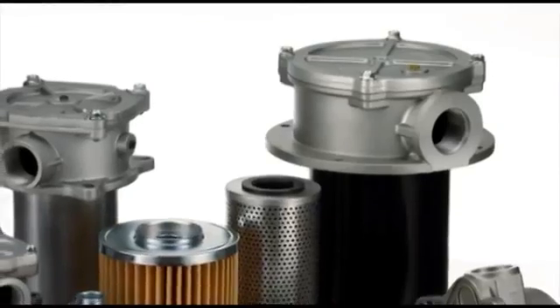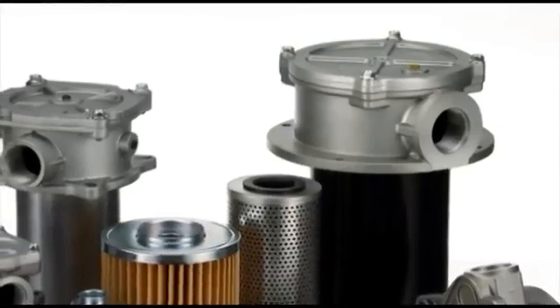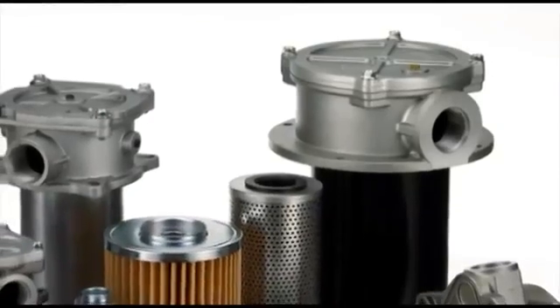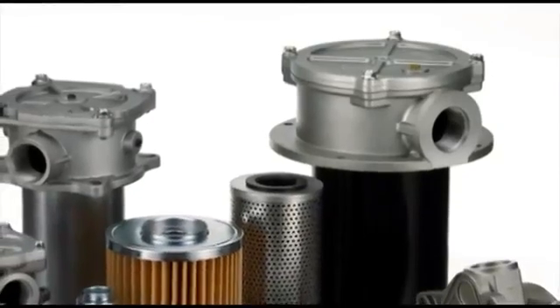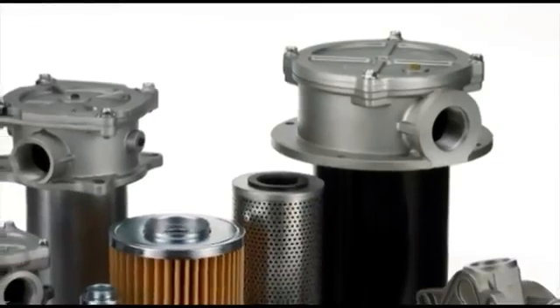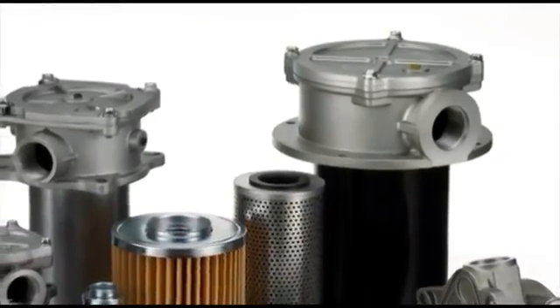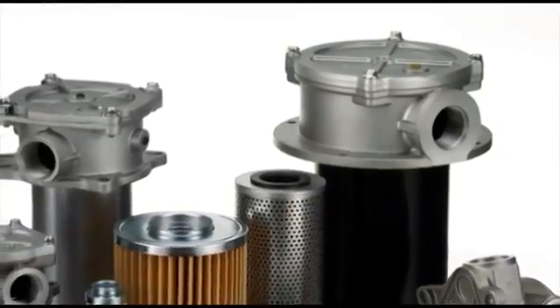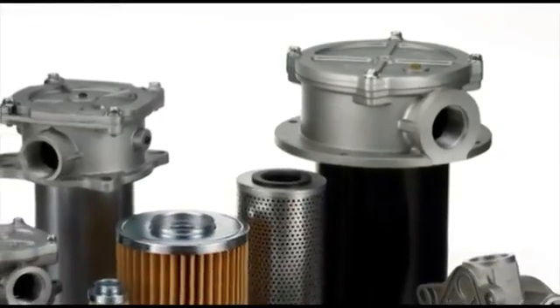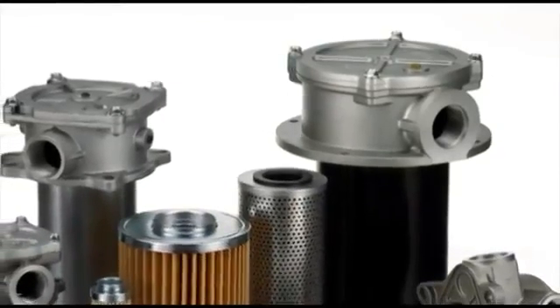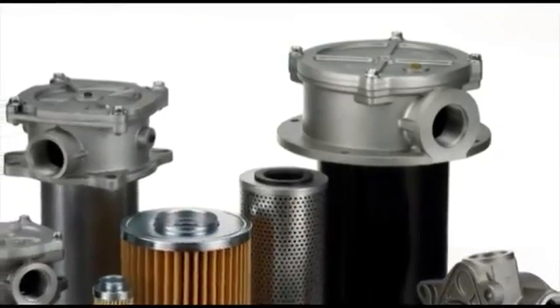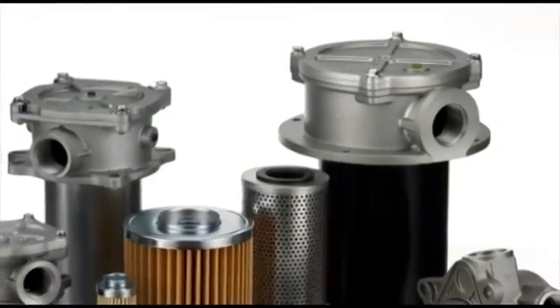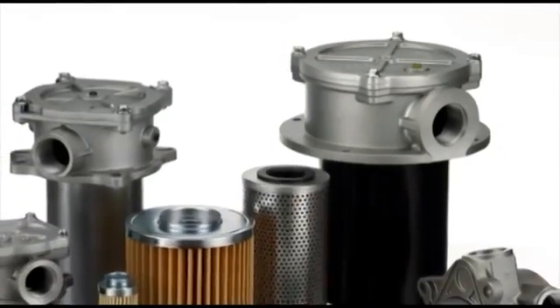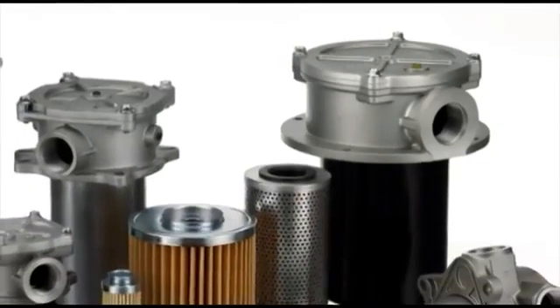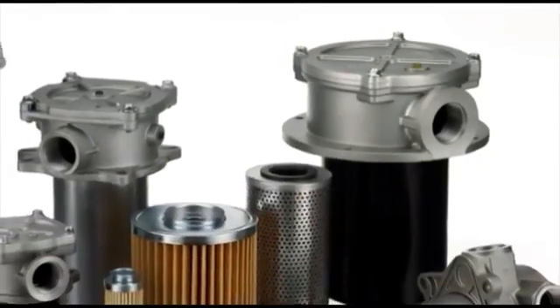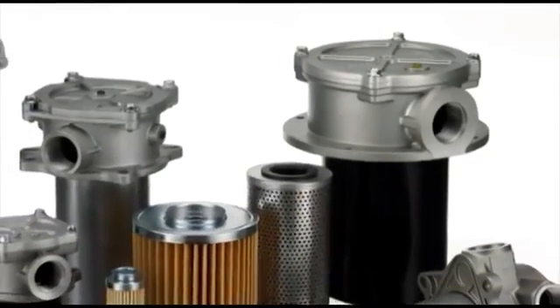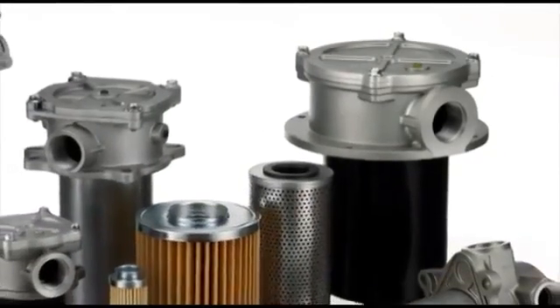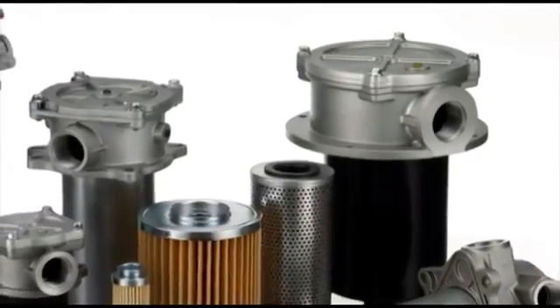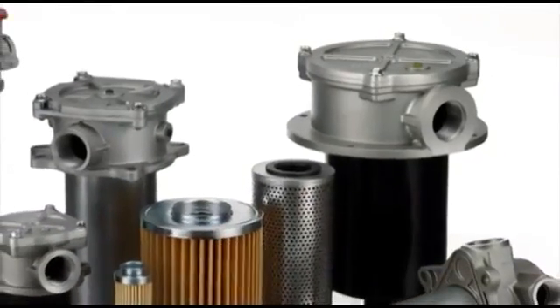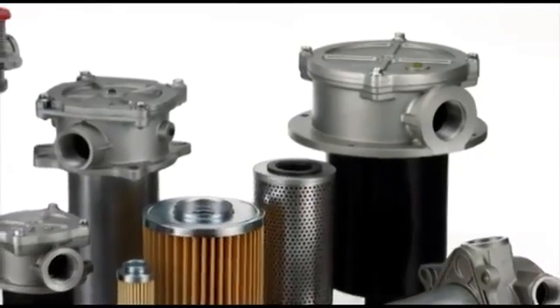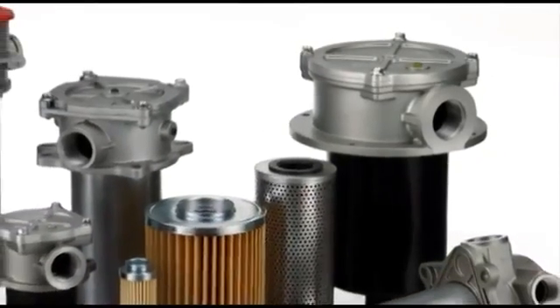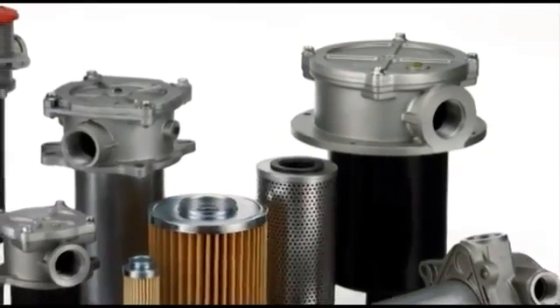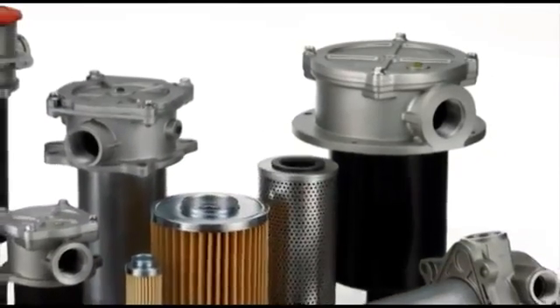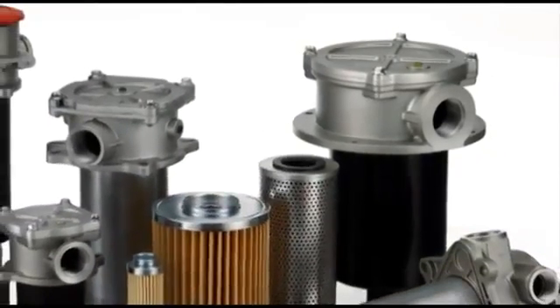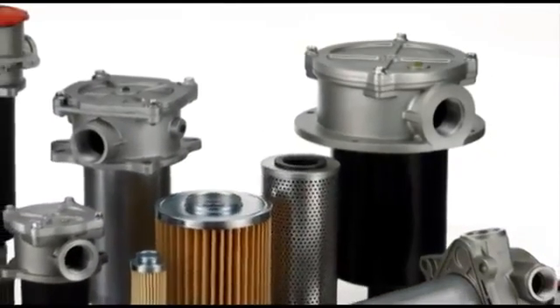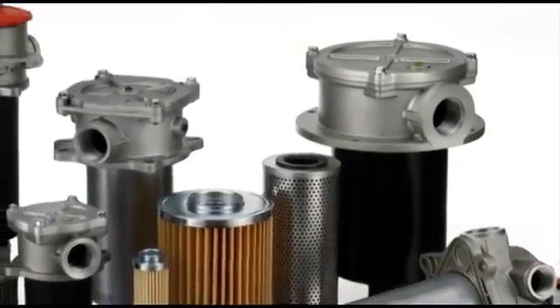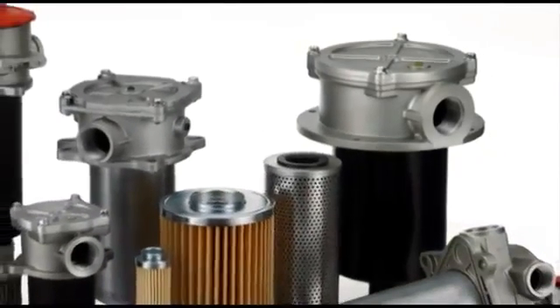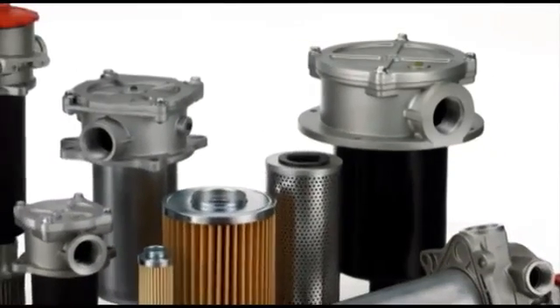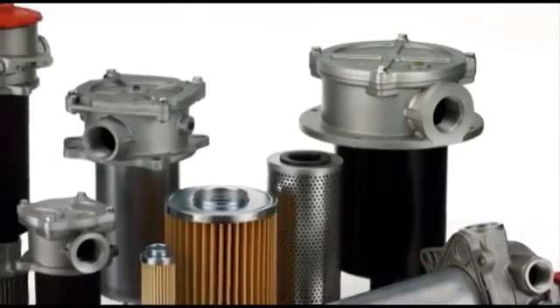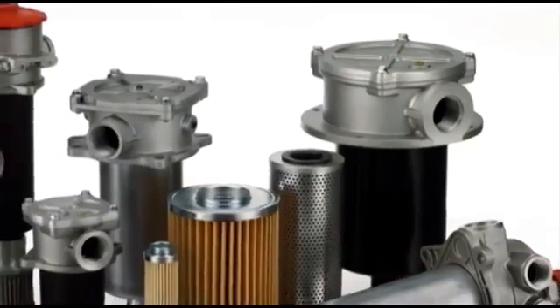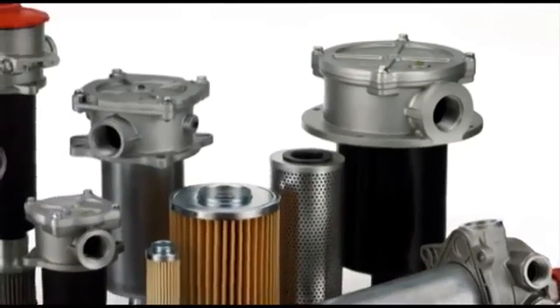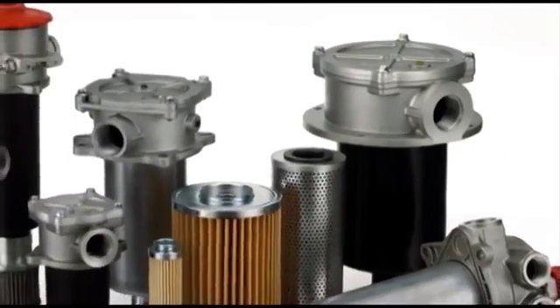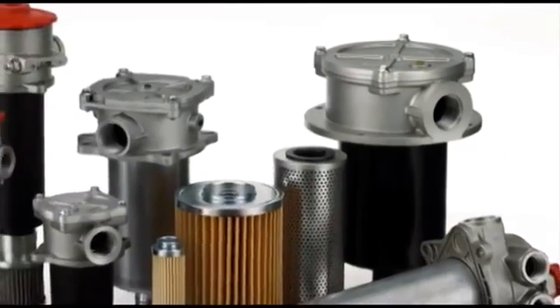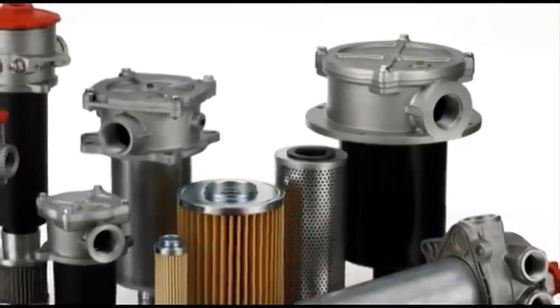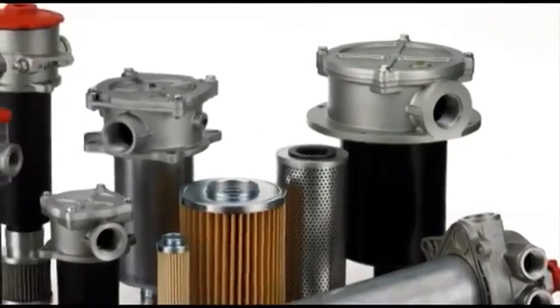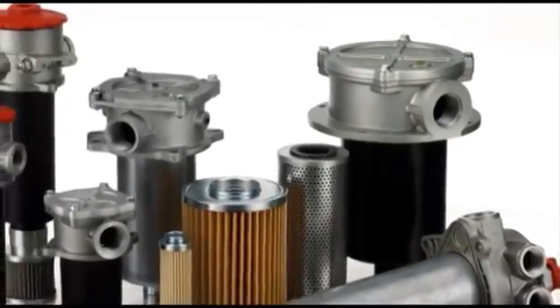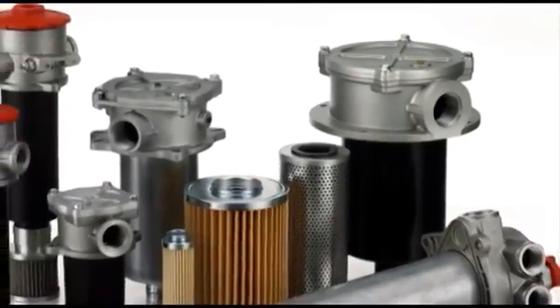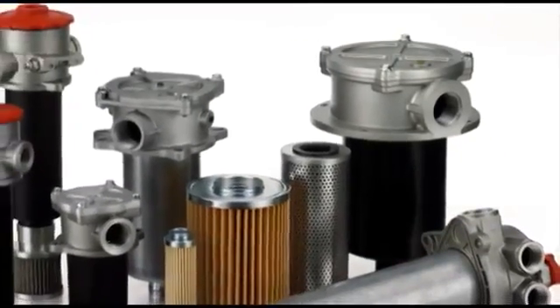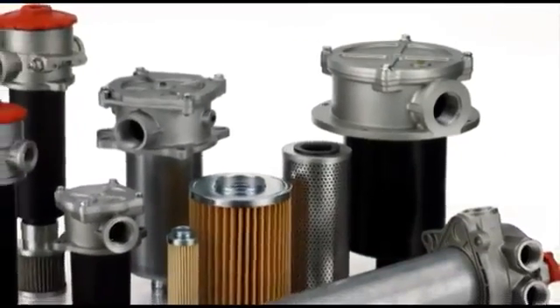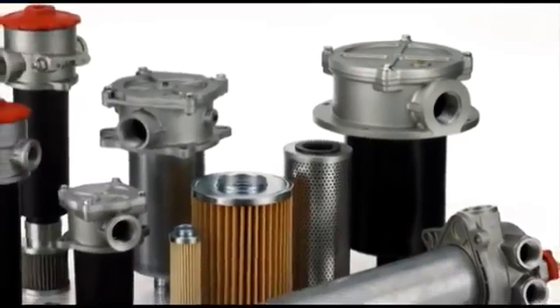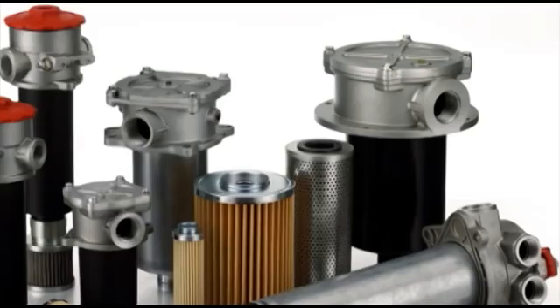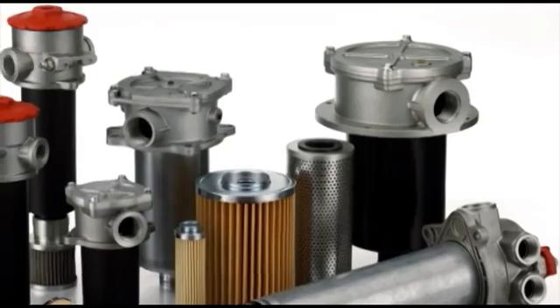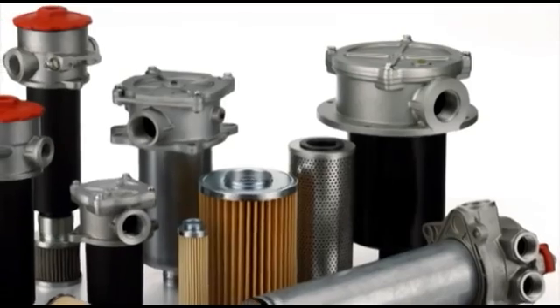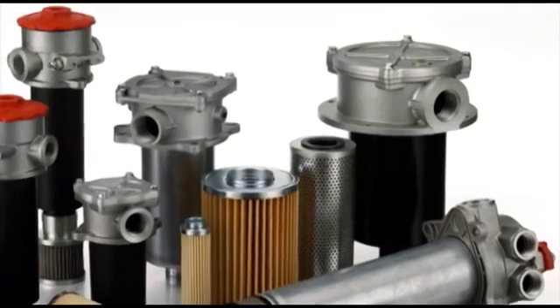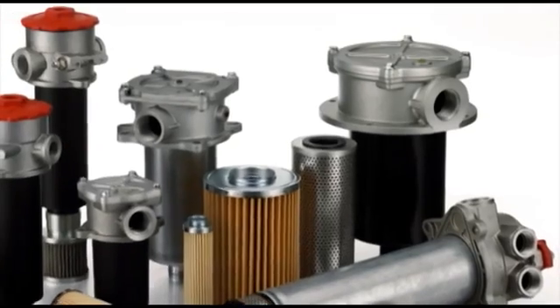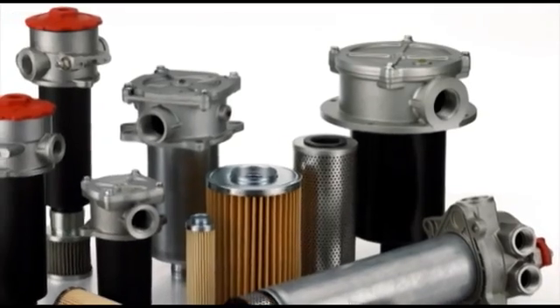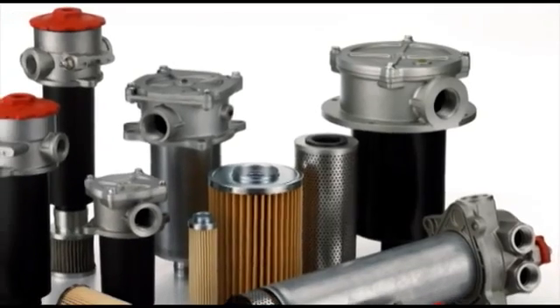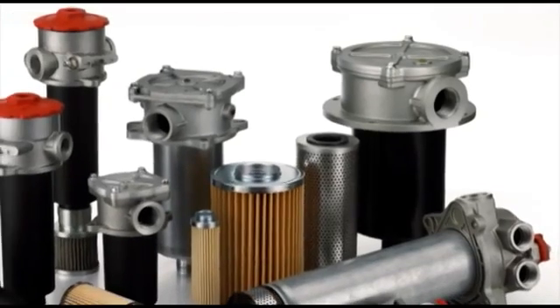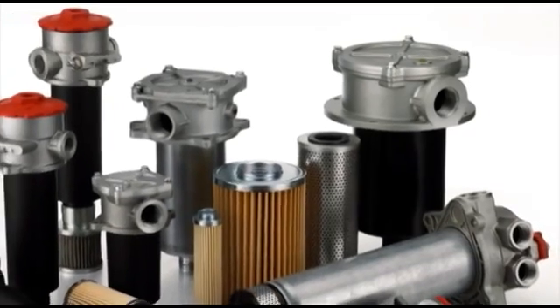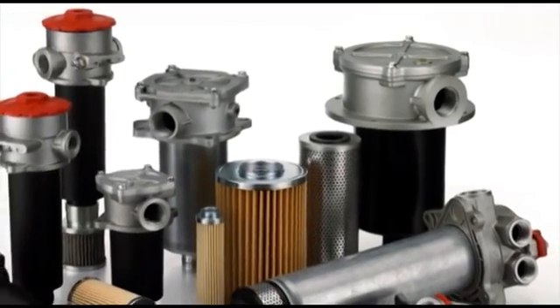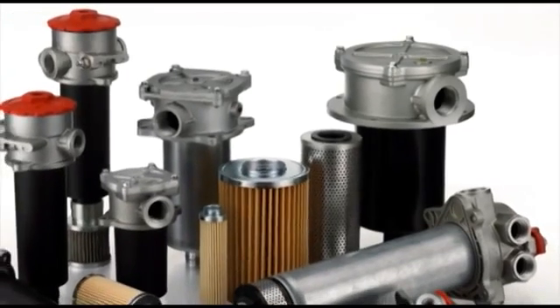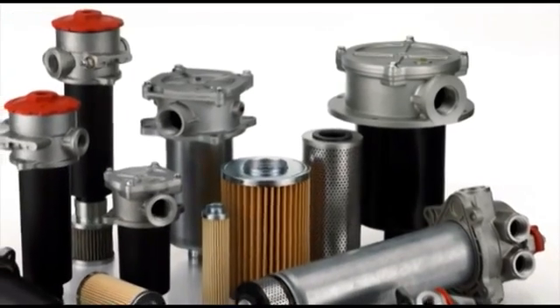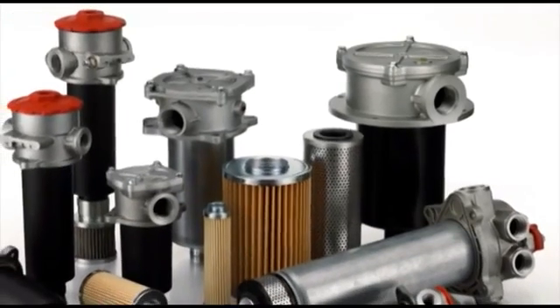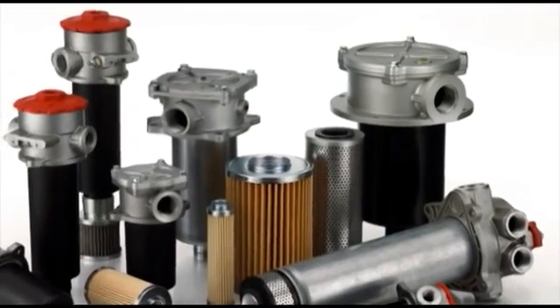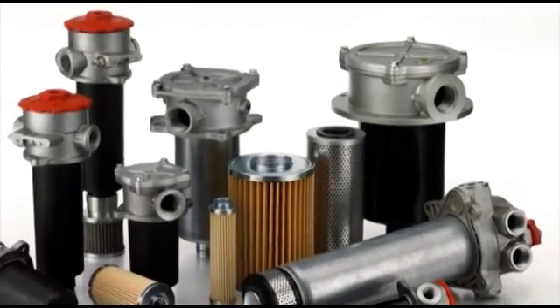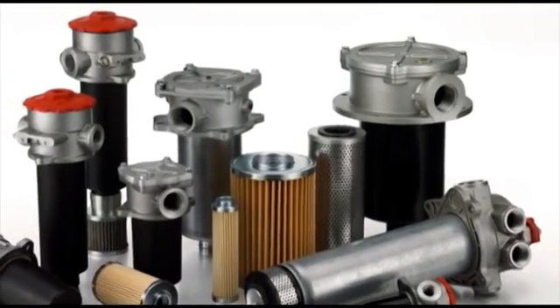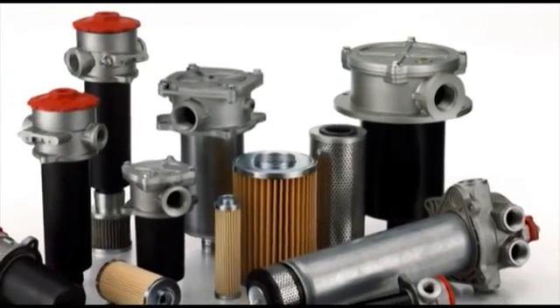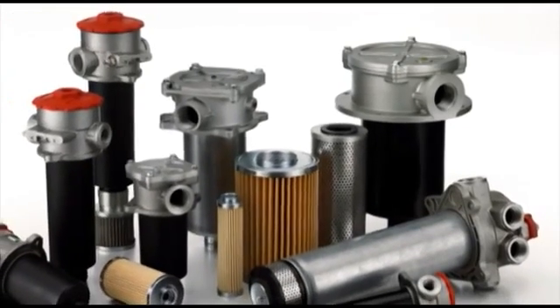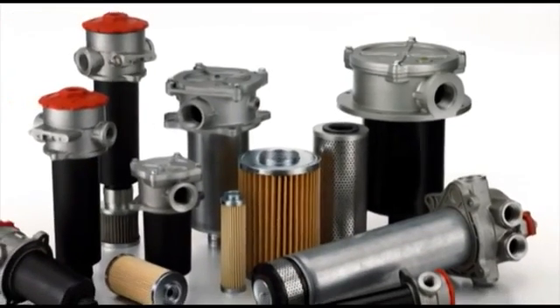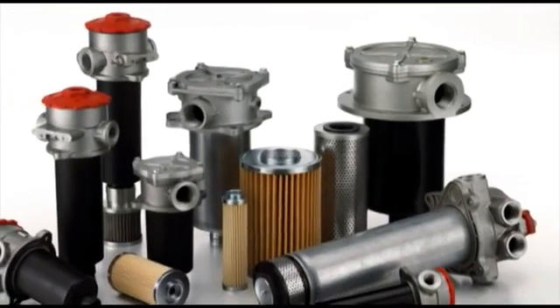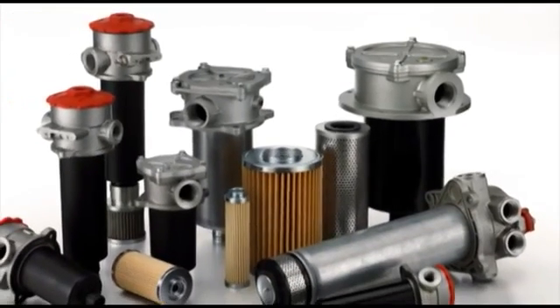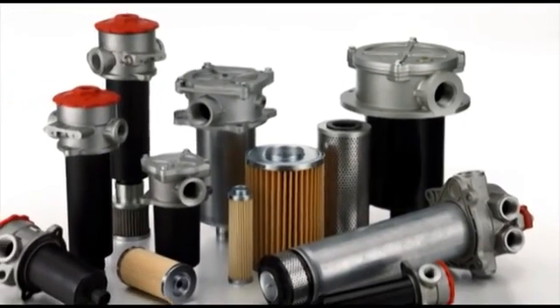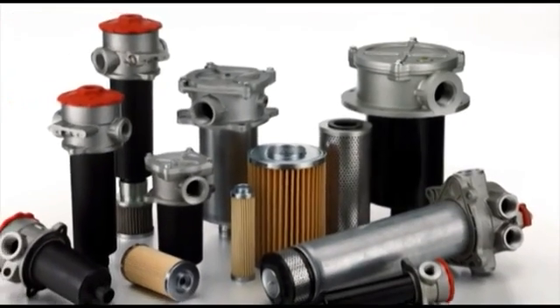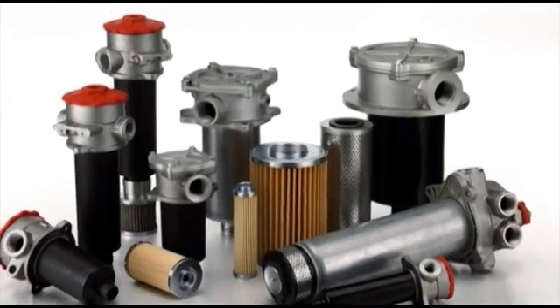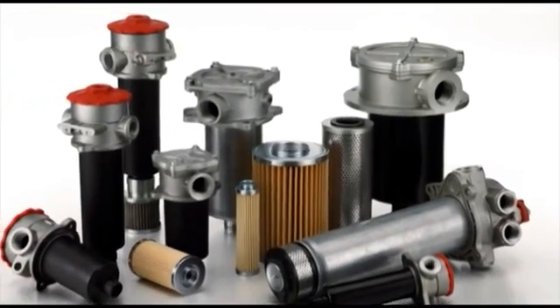Here is a grouping of Donaldson in-tank filtration products for hydraulic systems of various applications and sizes.